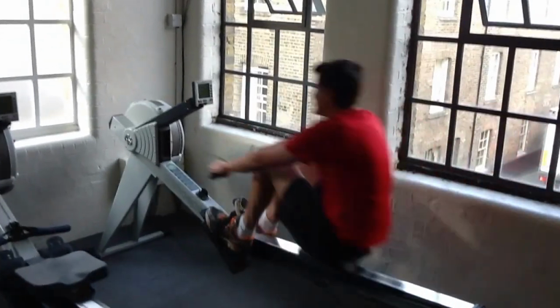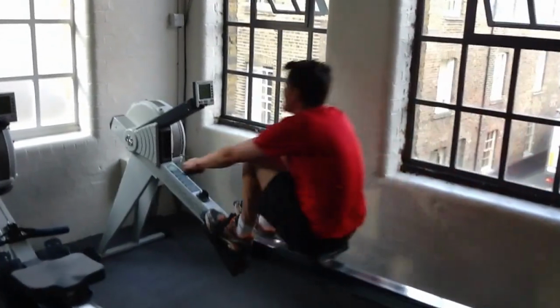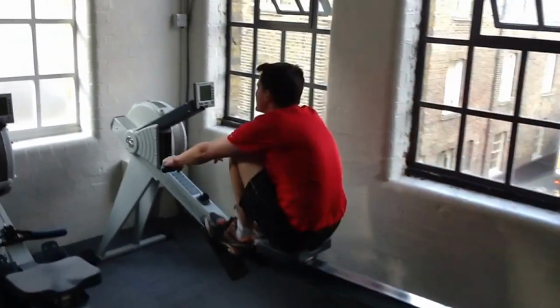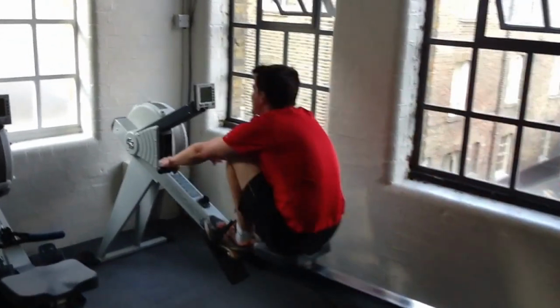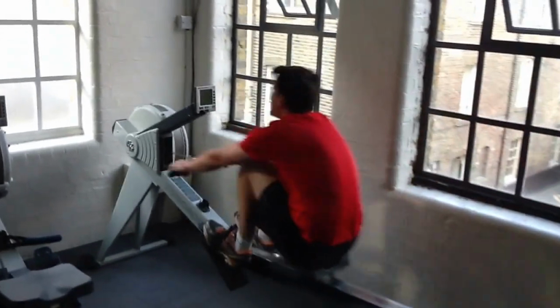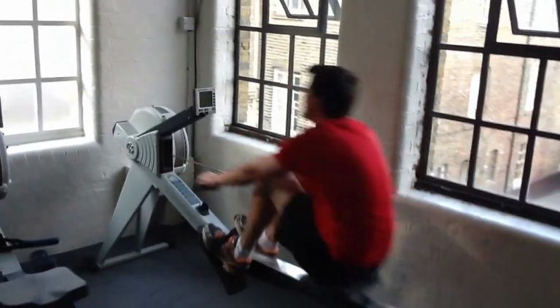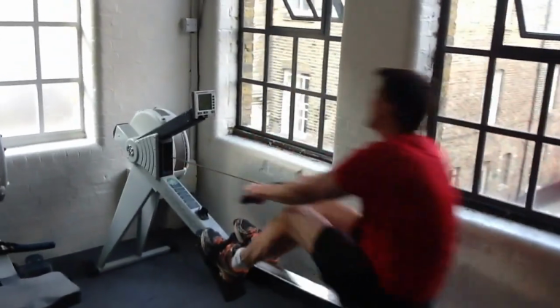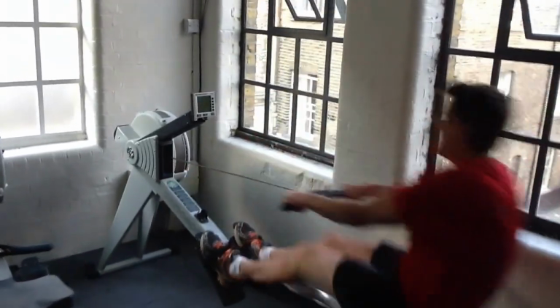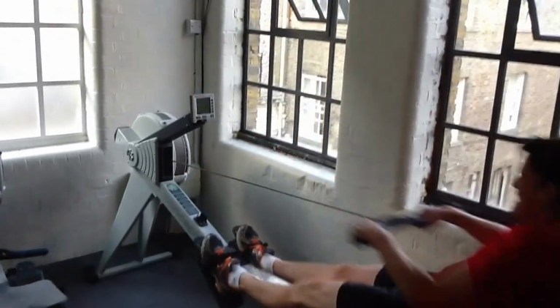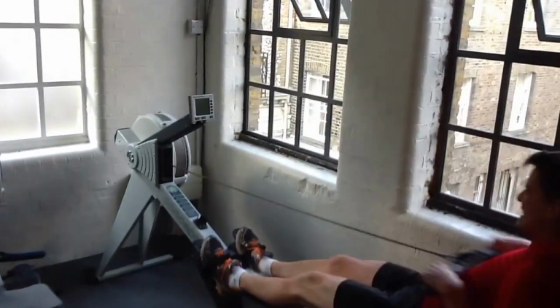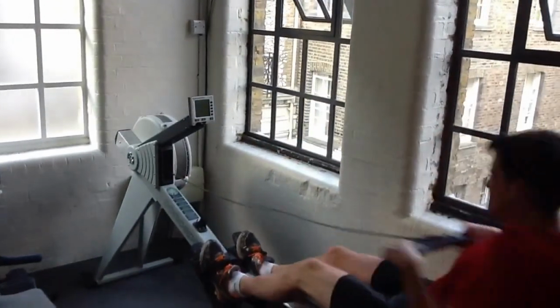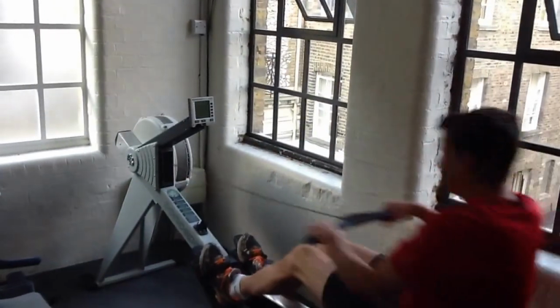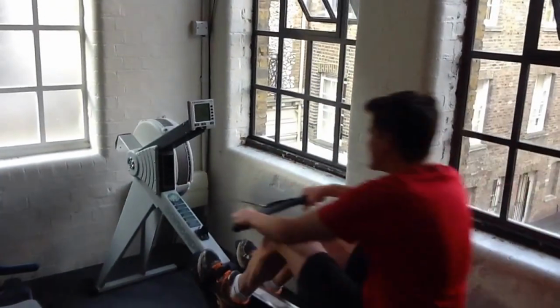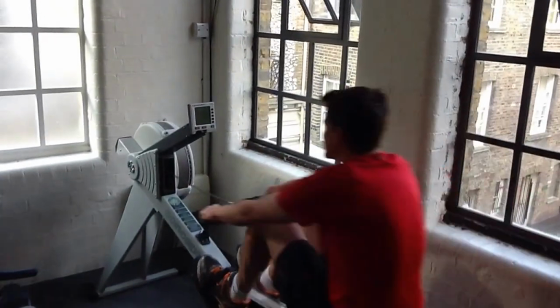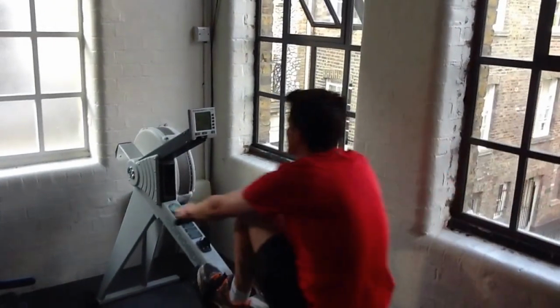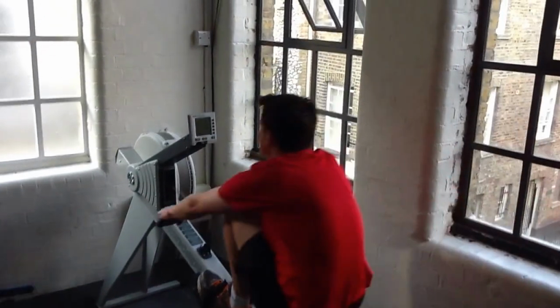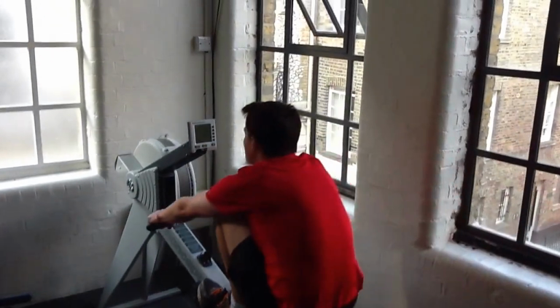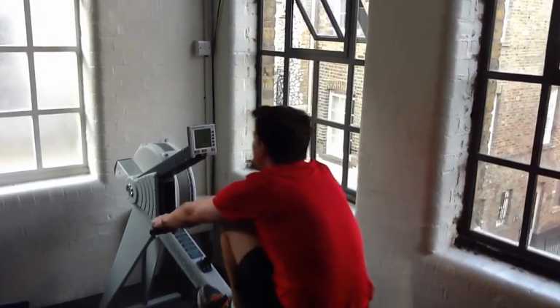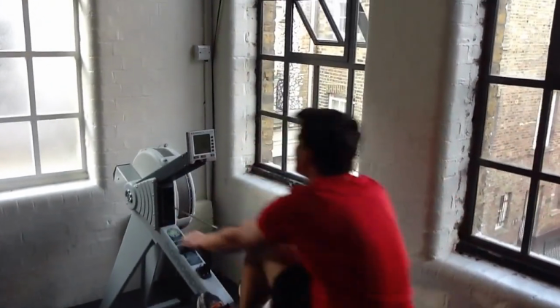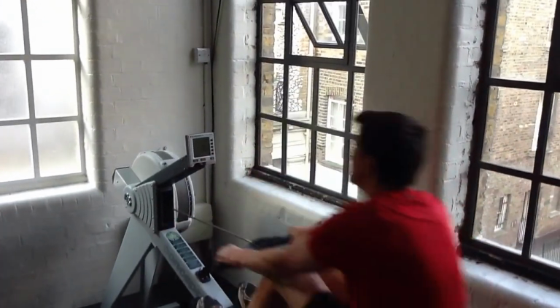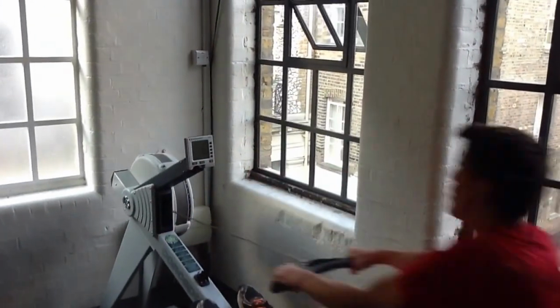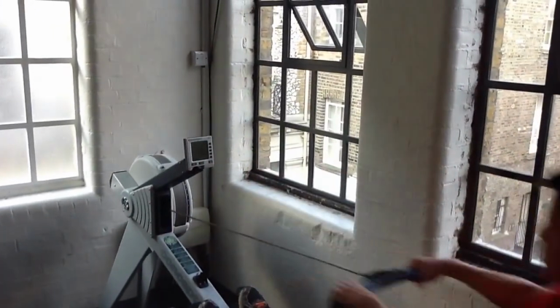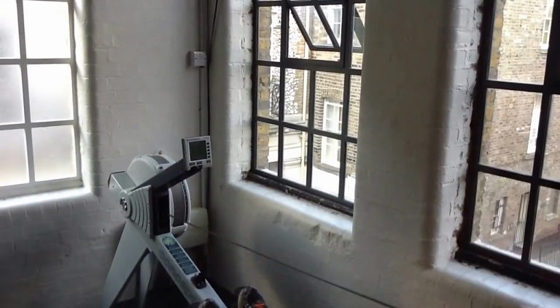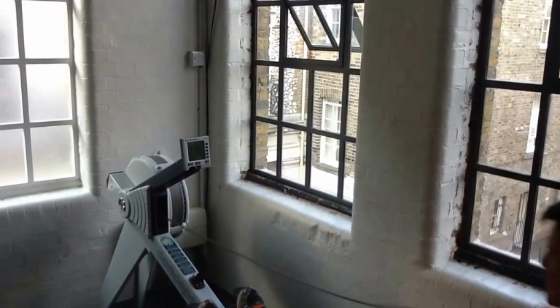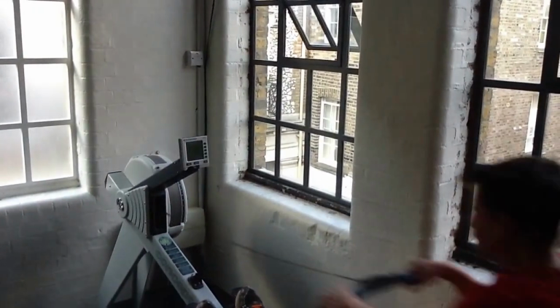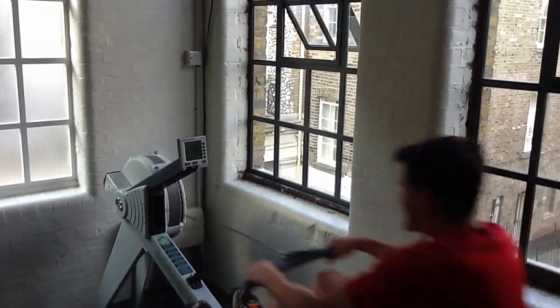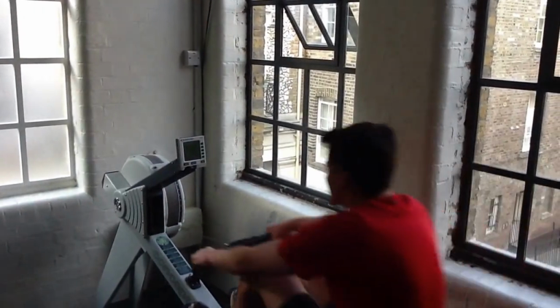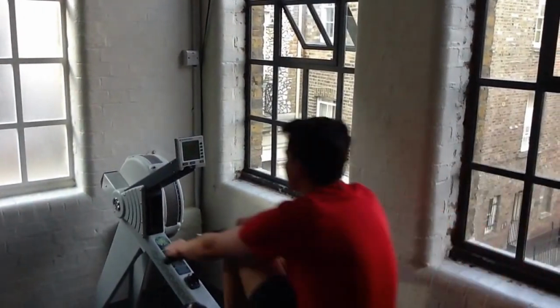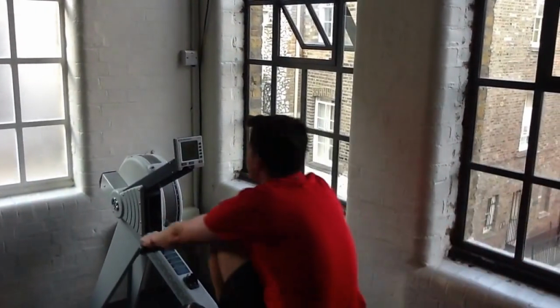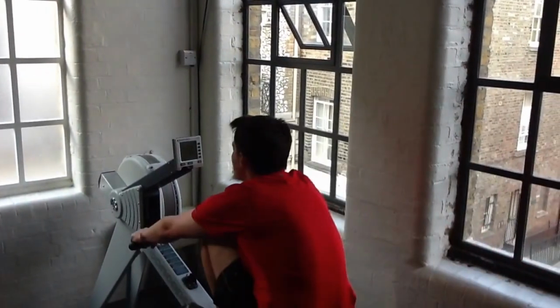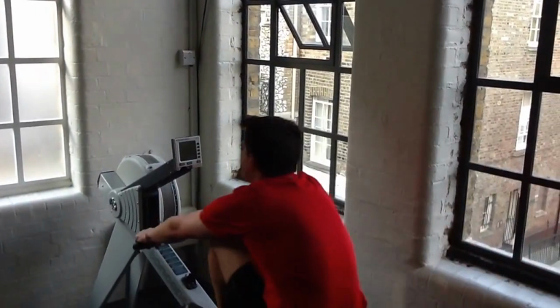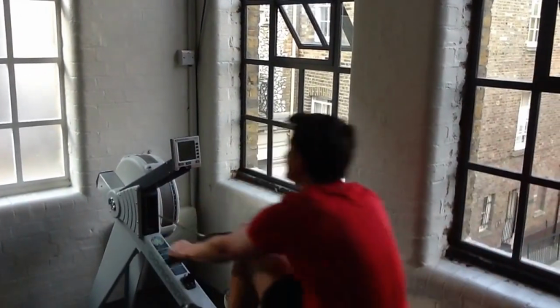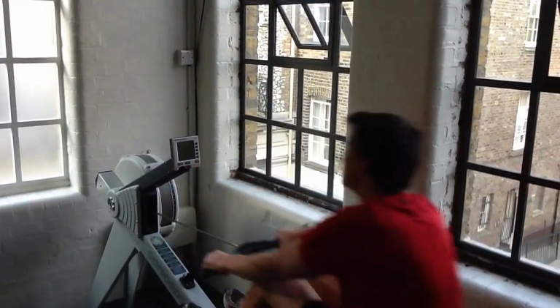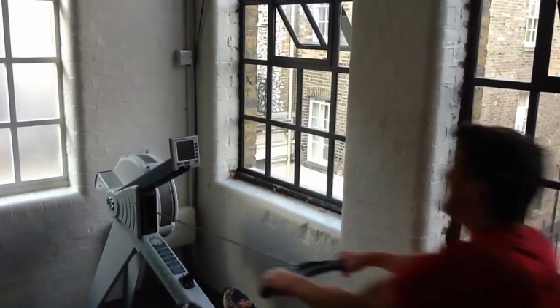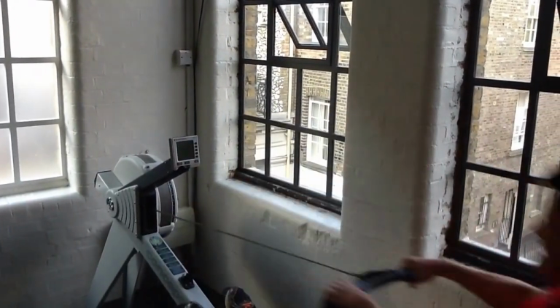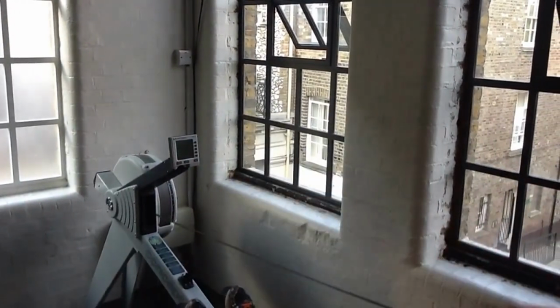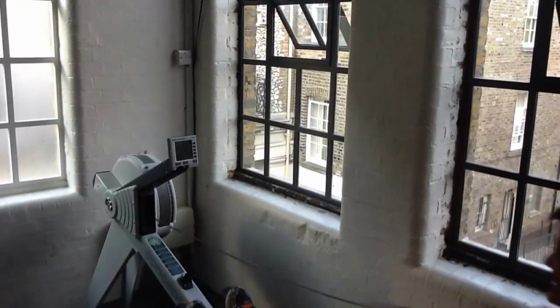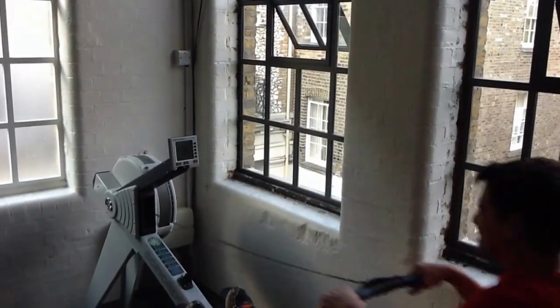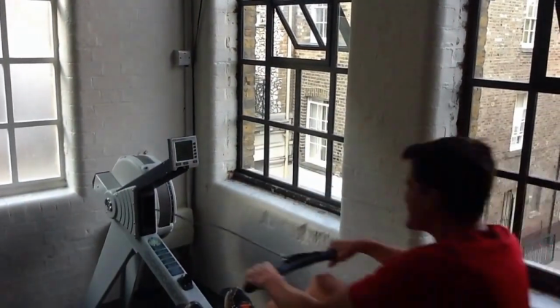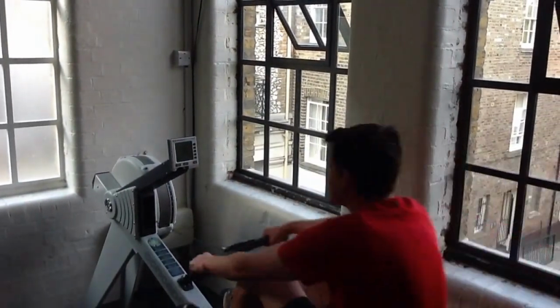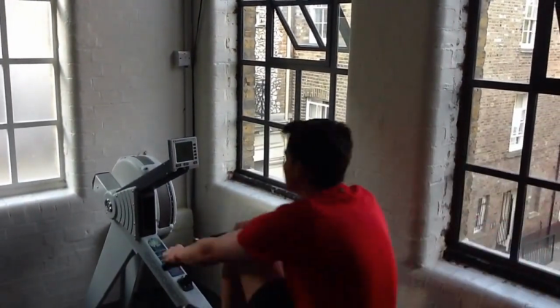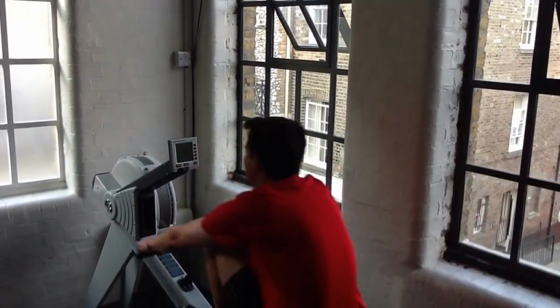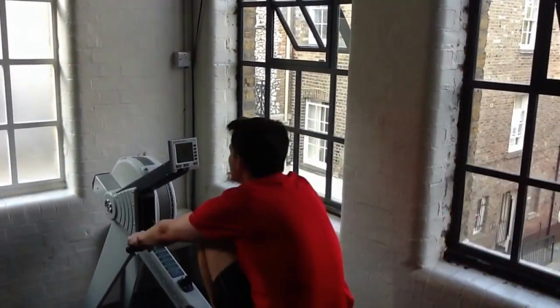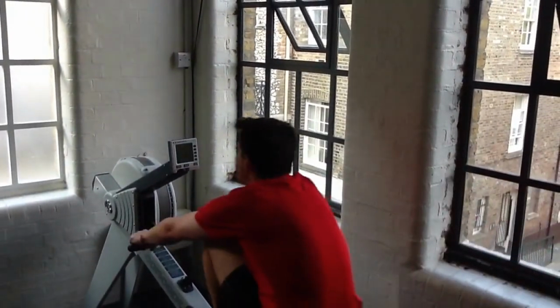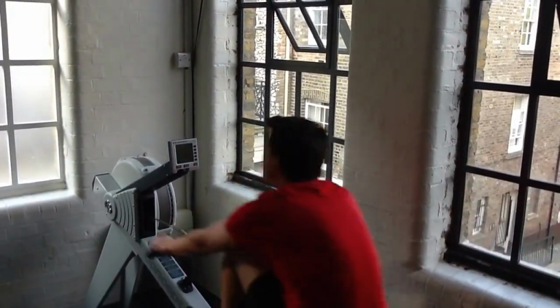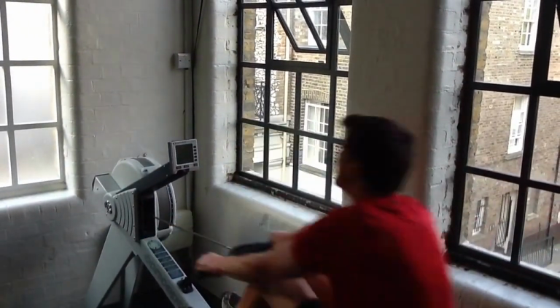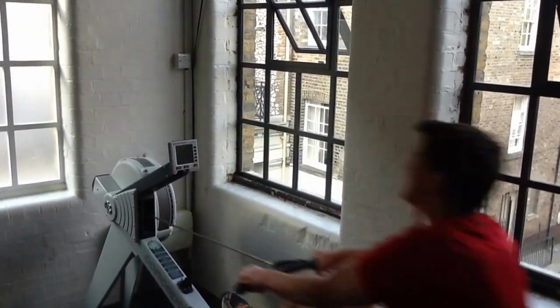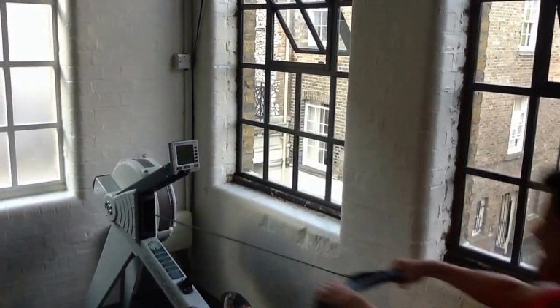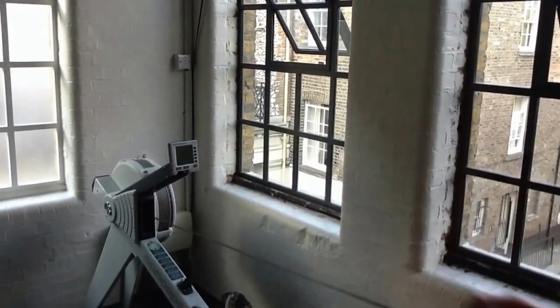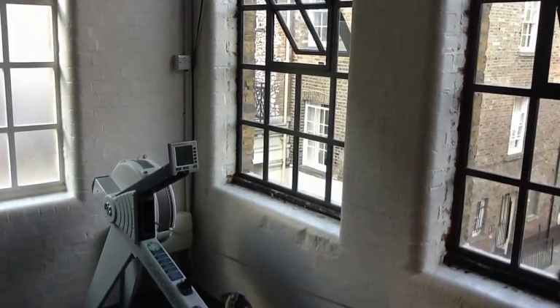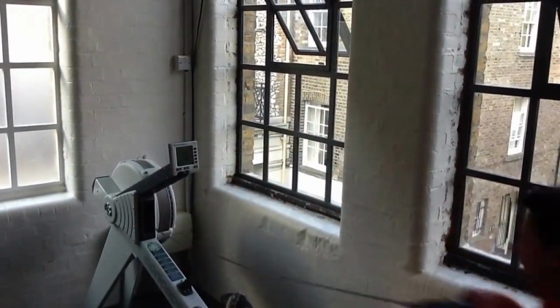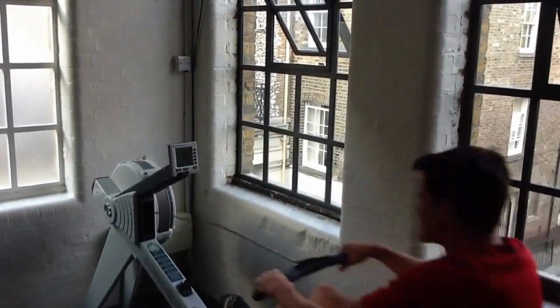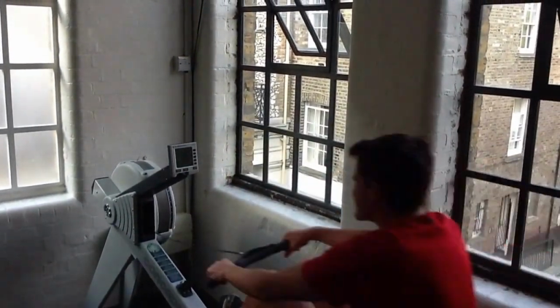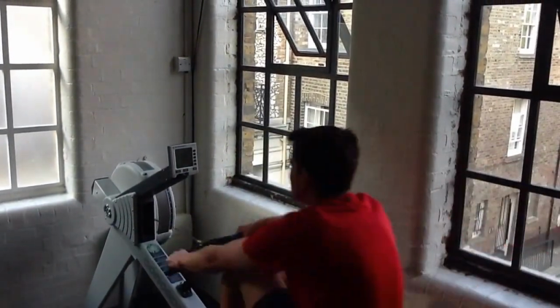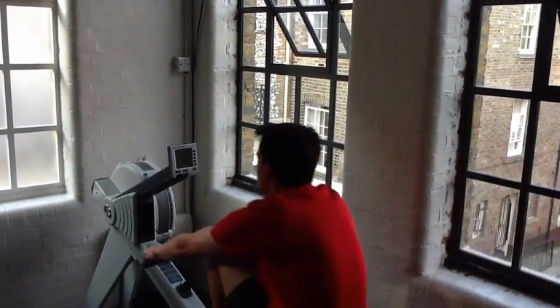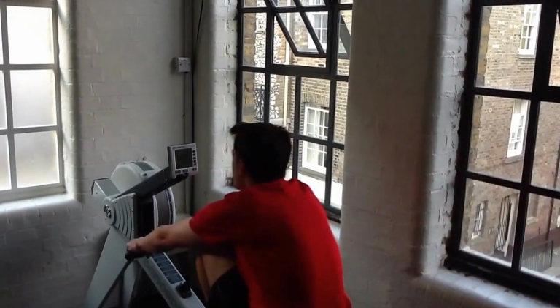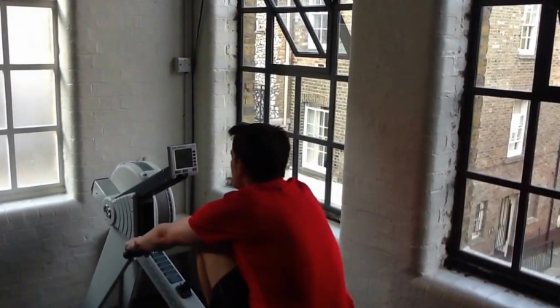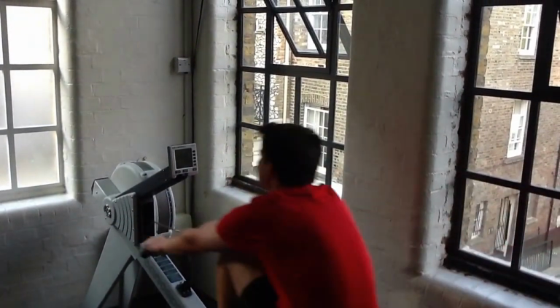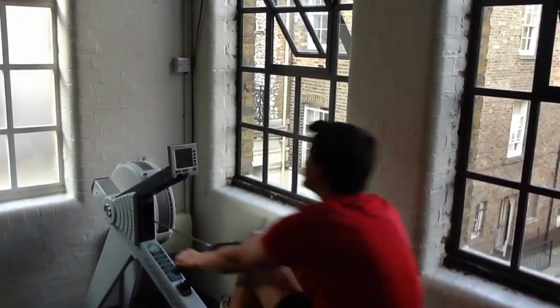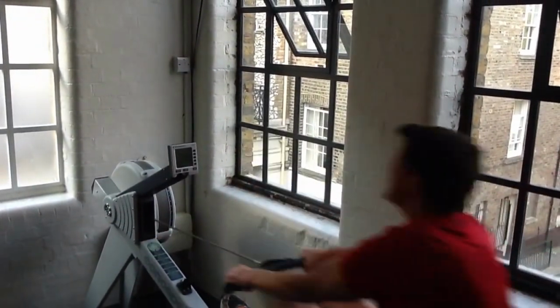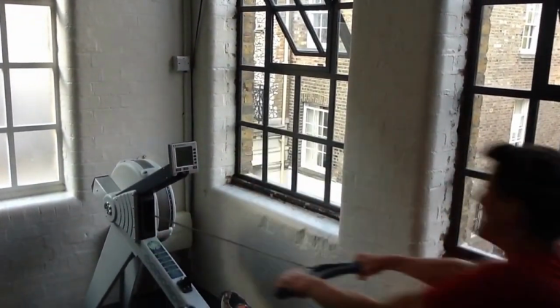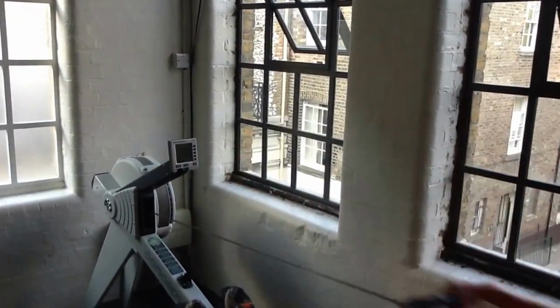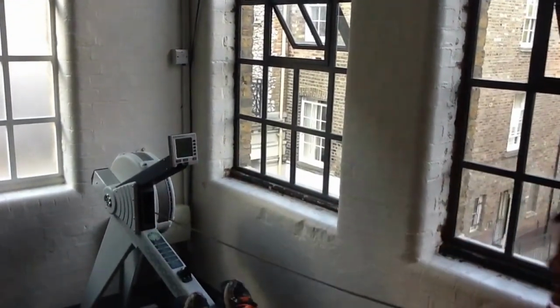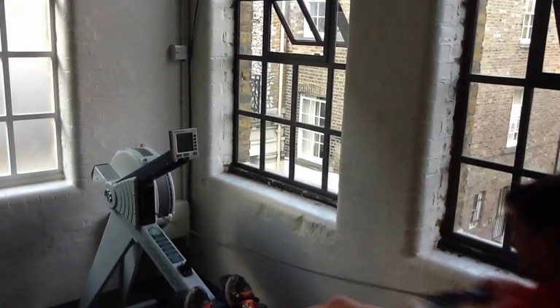Let's have a little look. He's pulling about 132 at the moment. I don't think that's going to be good enough. Halfway through: 168.